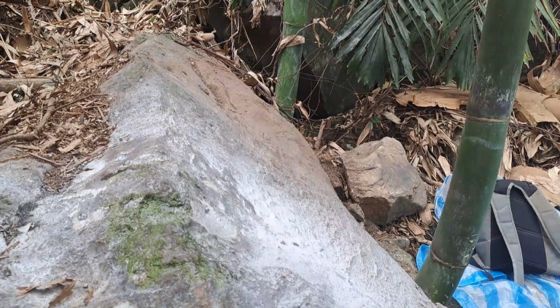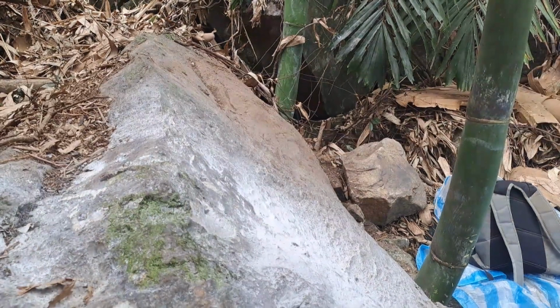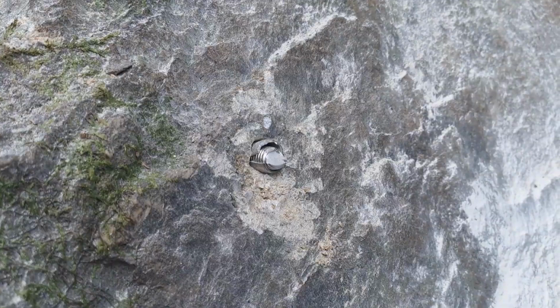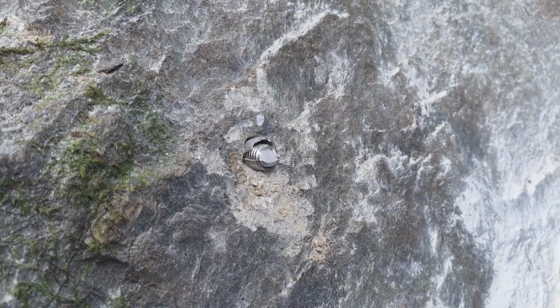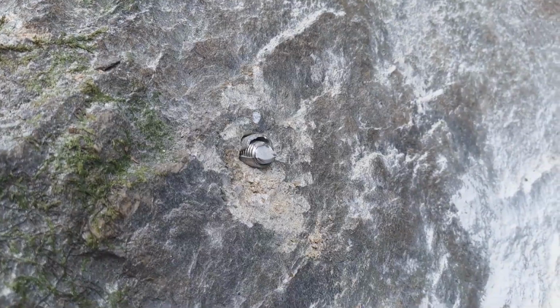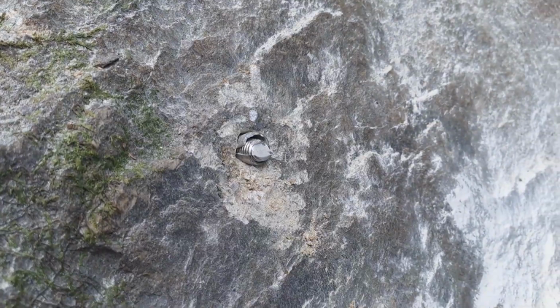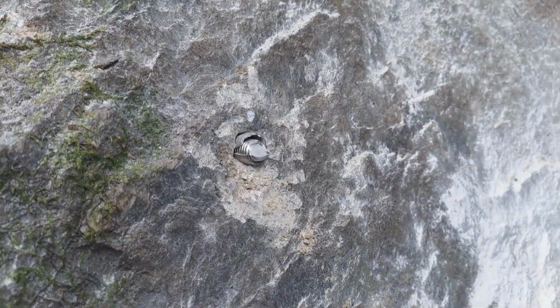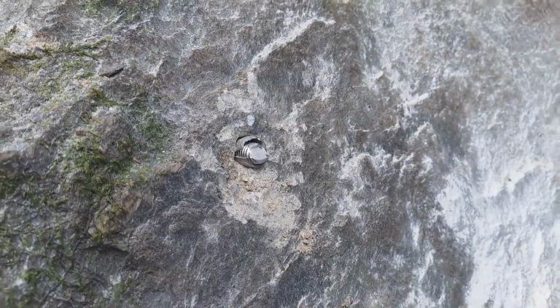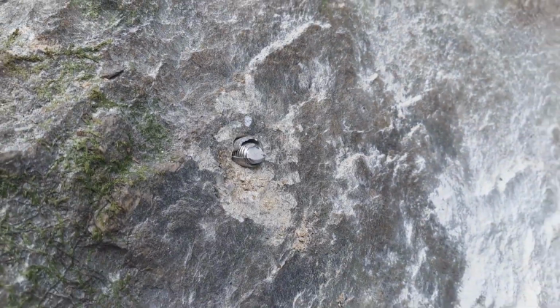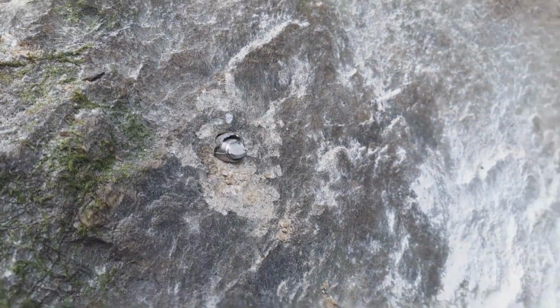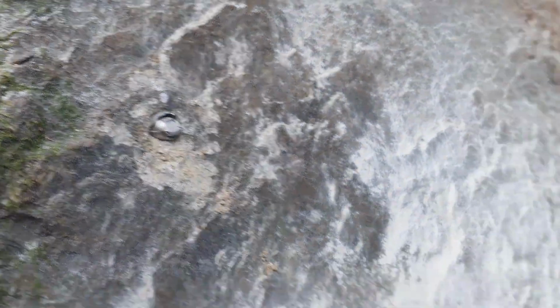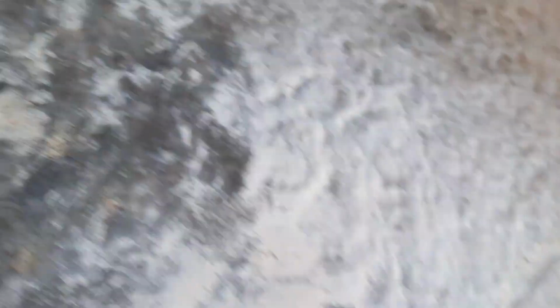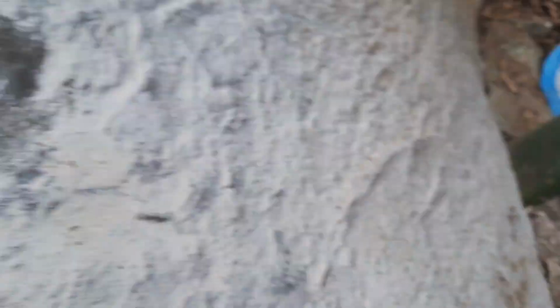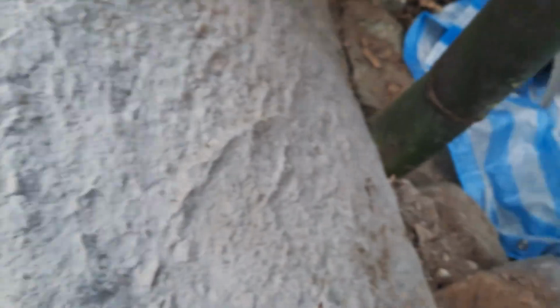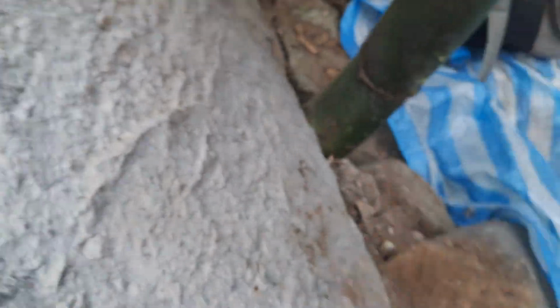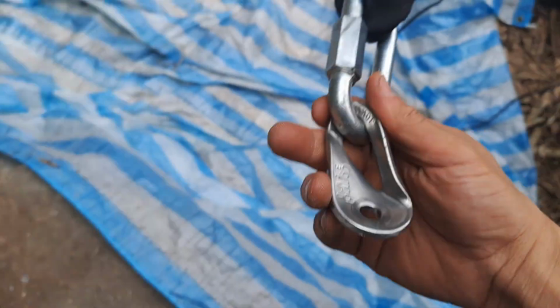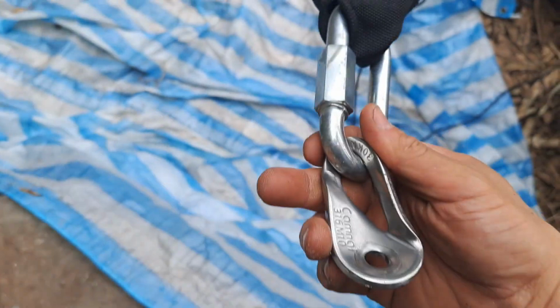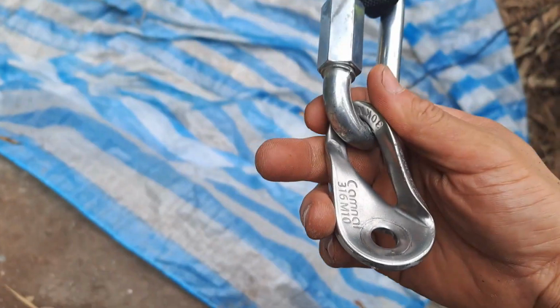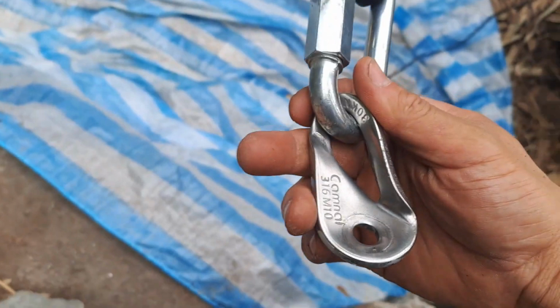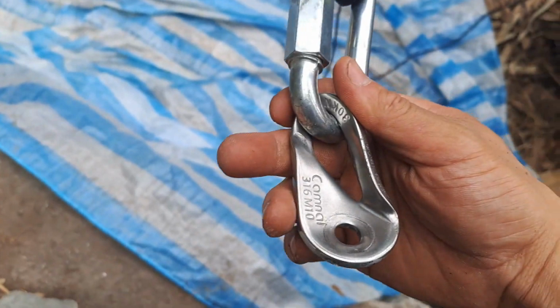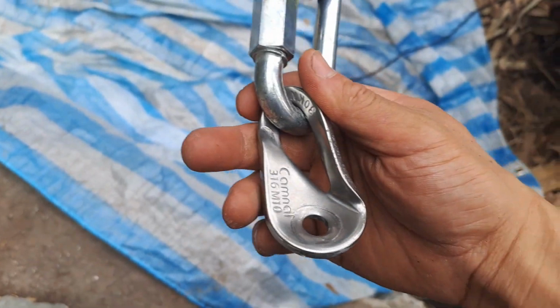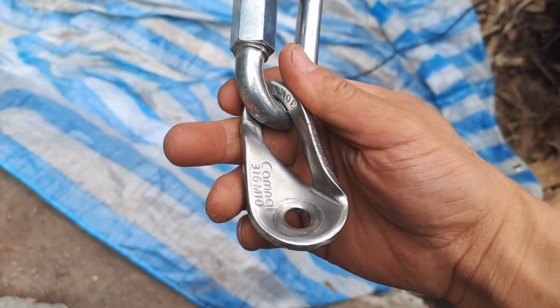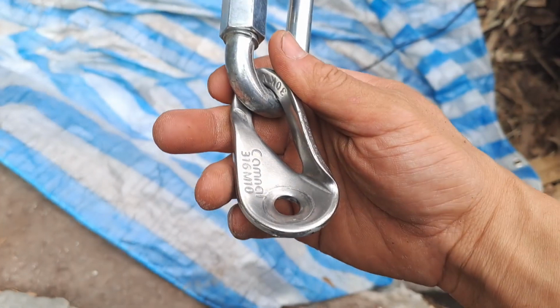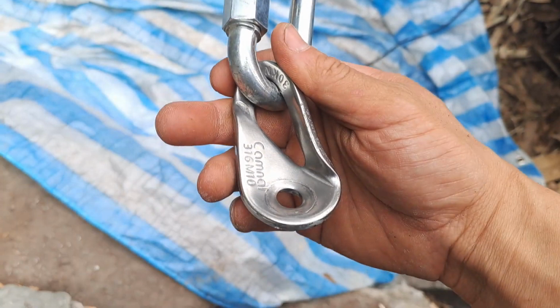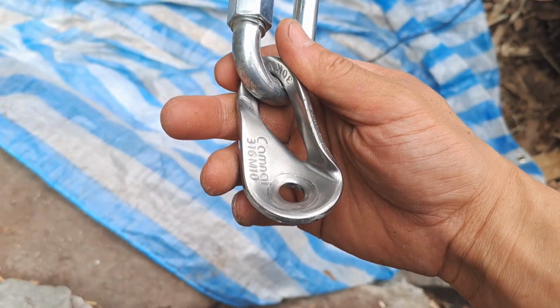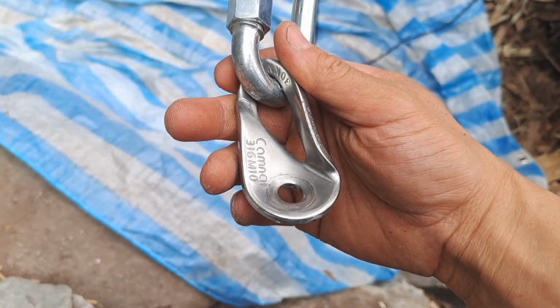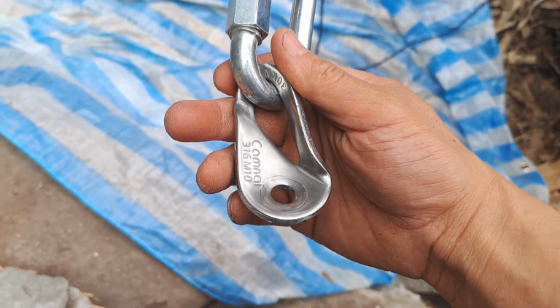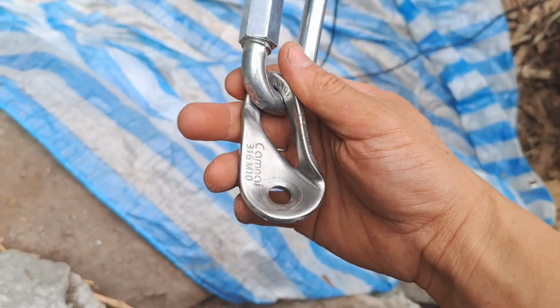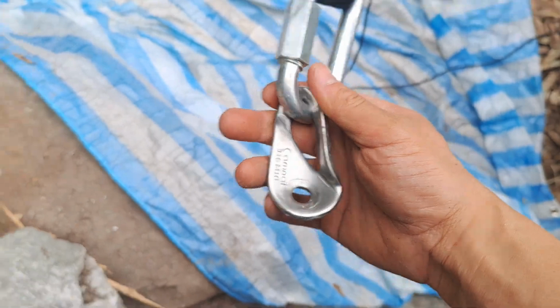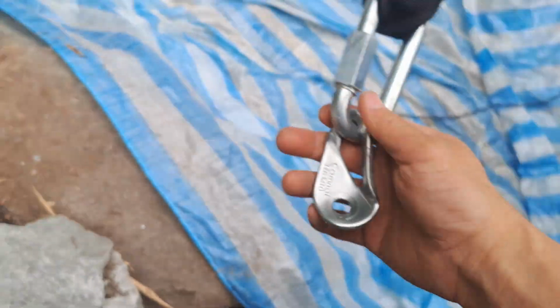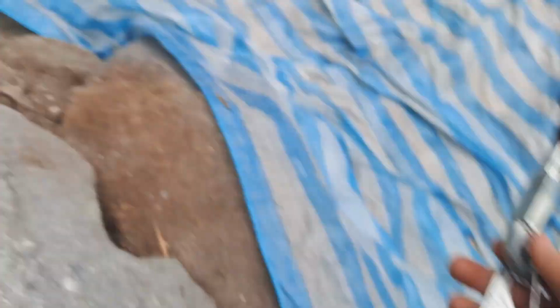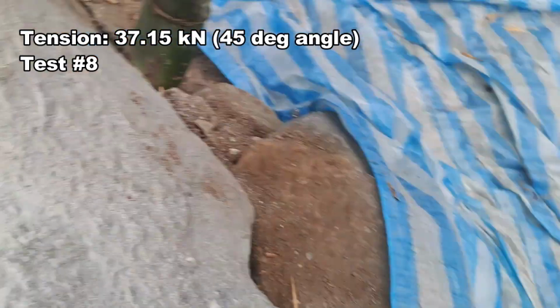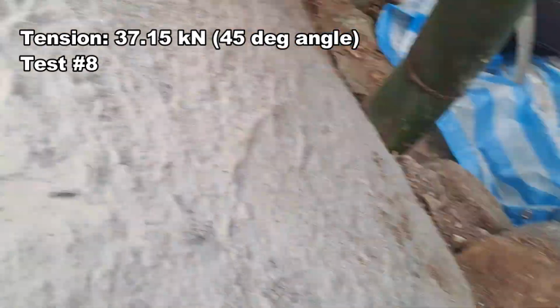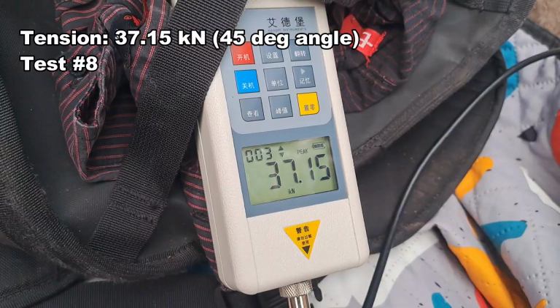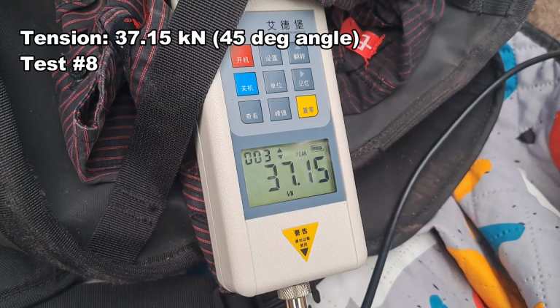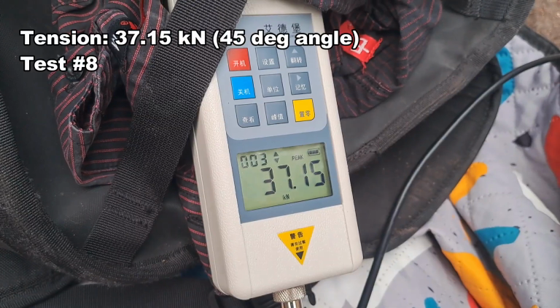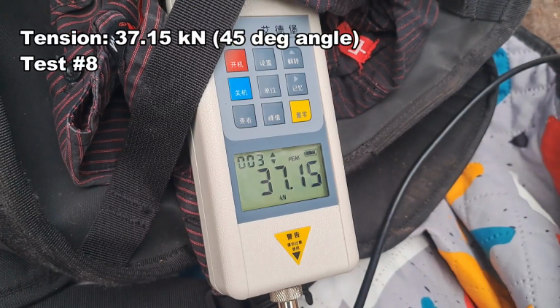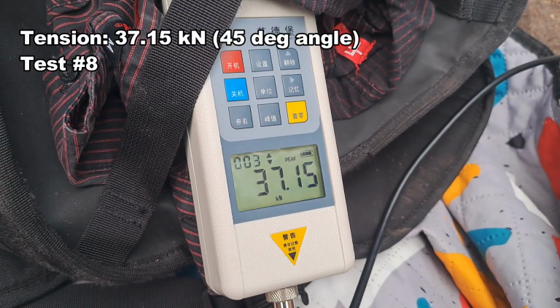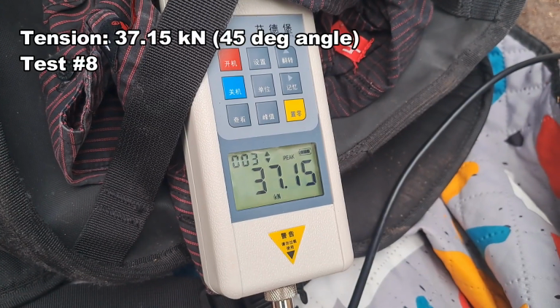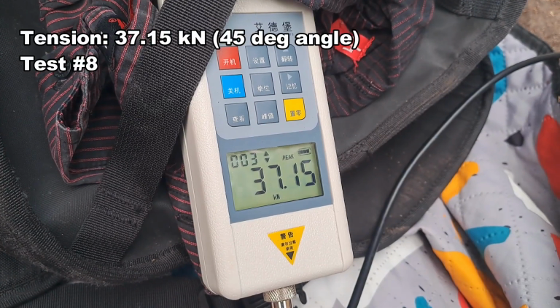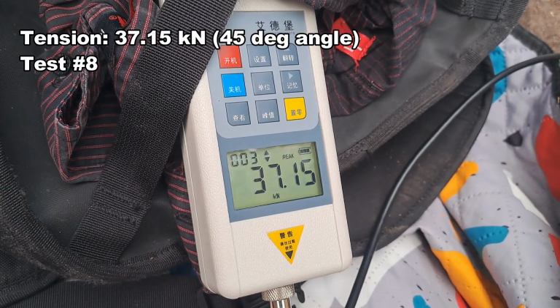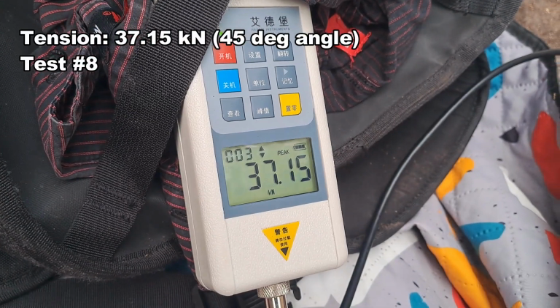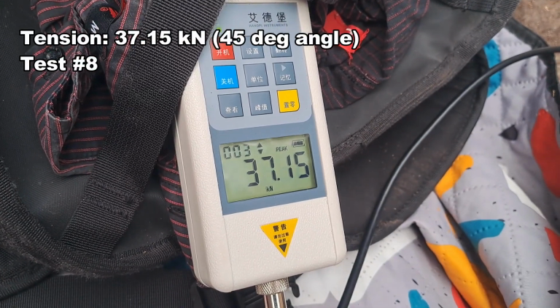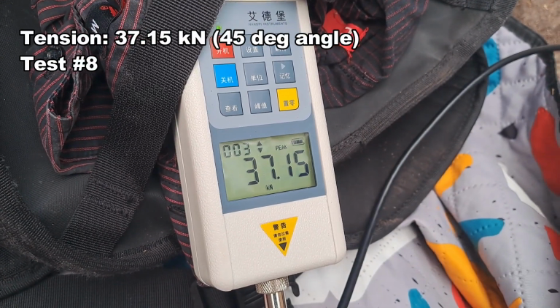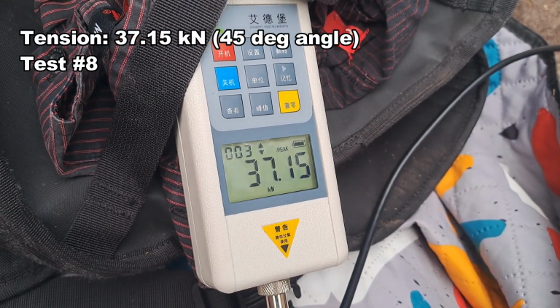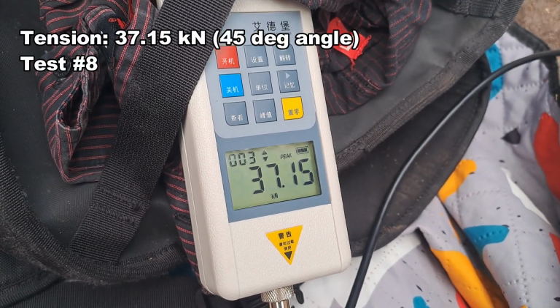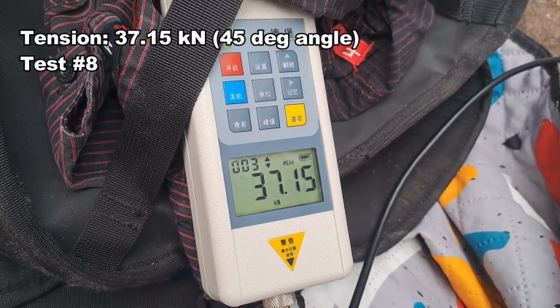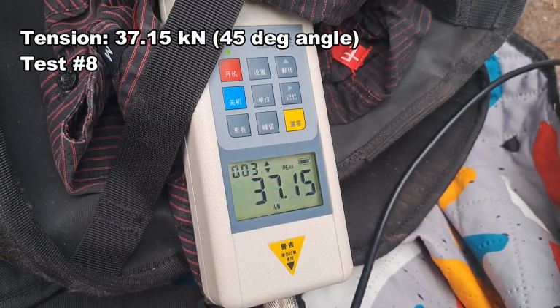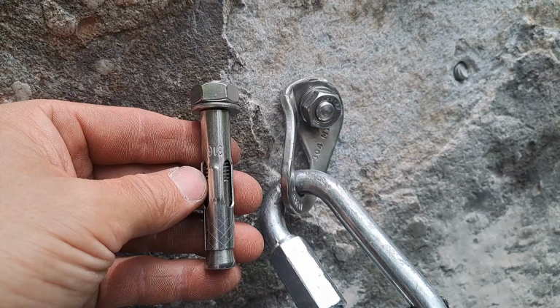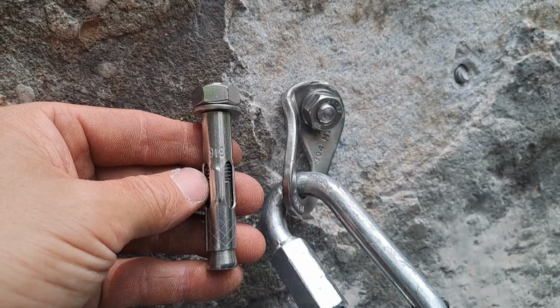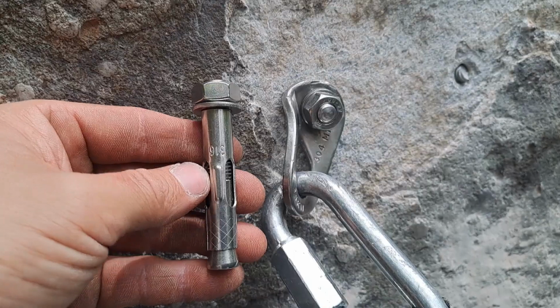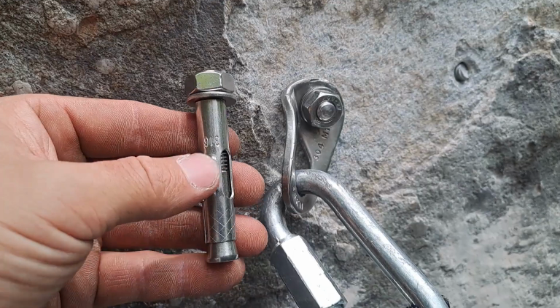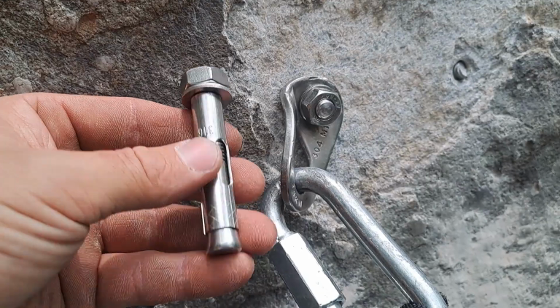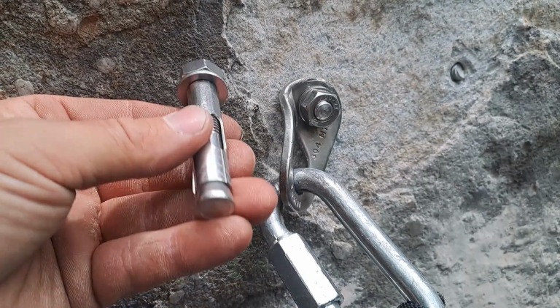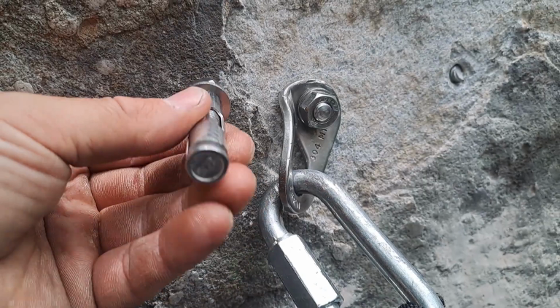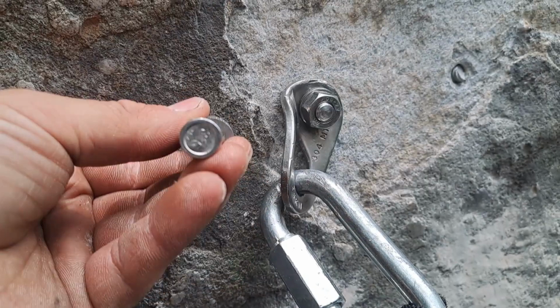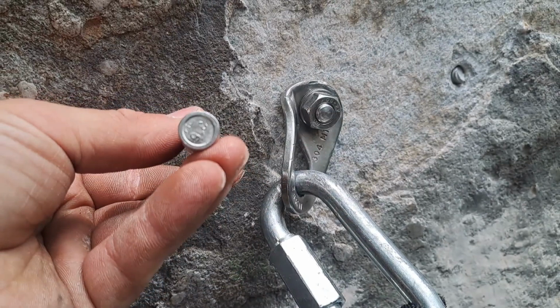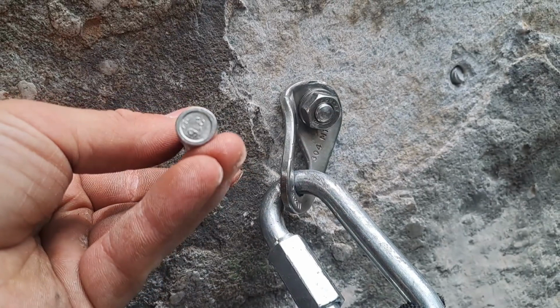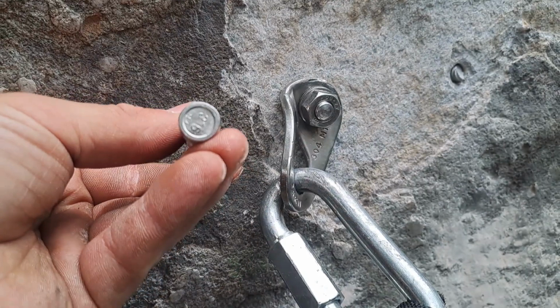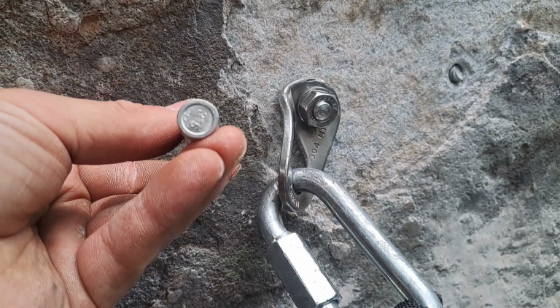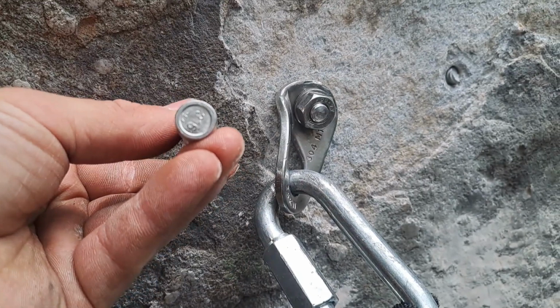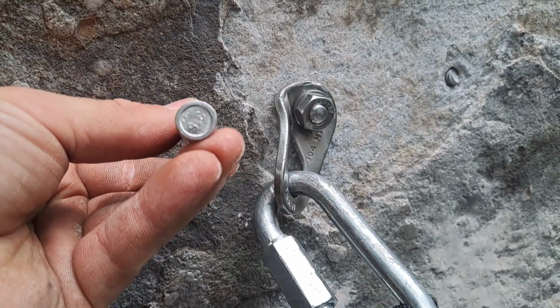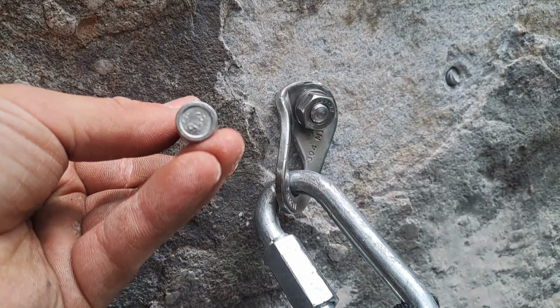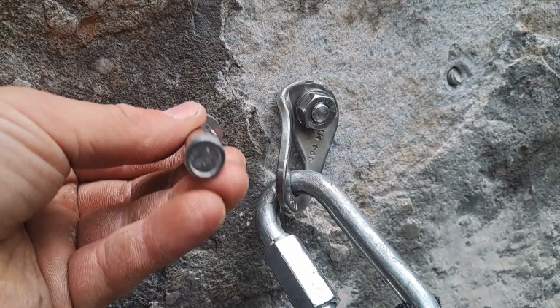Here's the bolt — the hanger is just more deformed this time. 37.15 kilonewtons, following the sleeve bolts in tension.